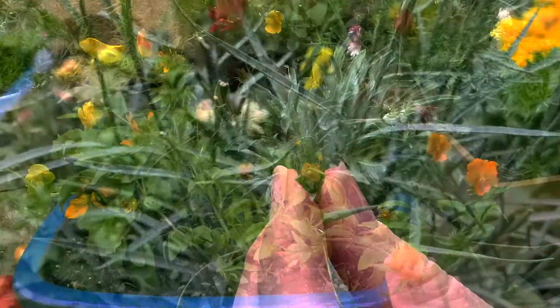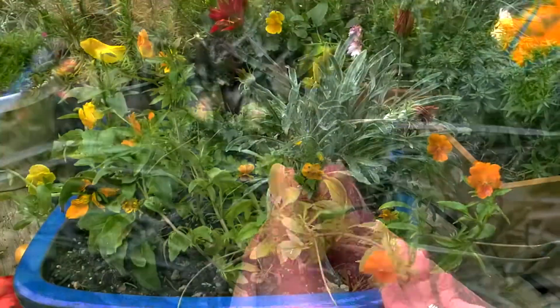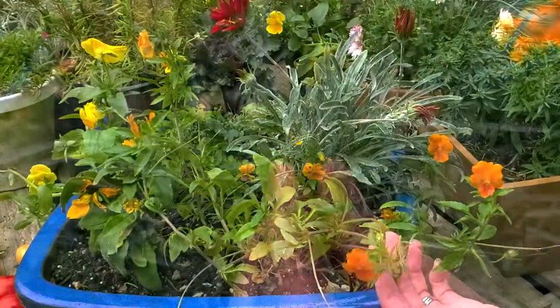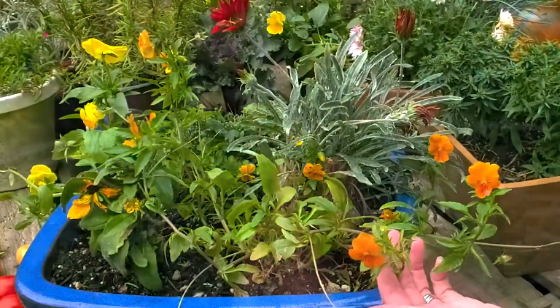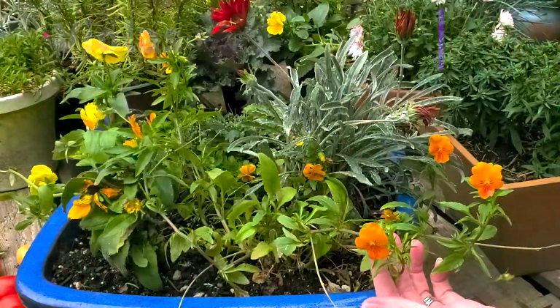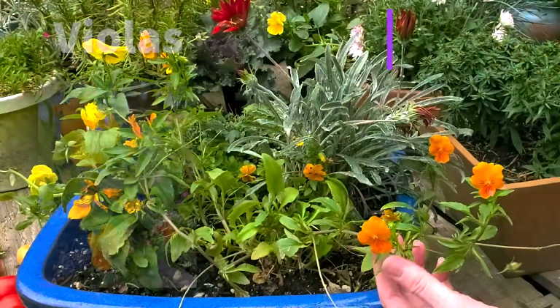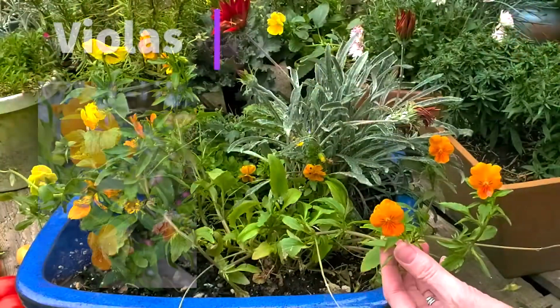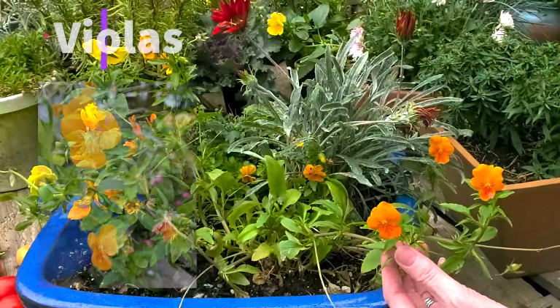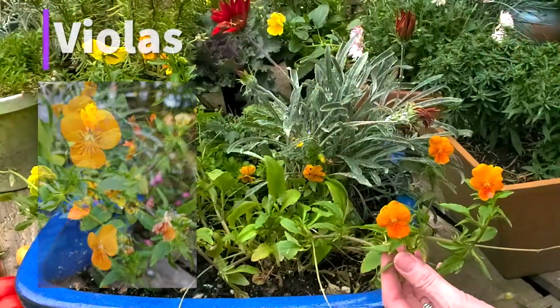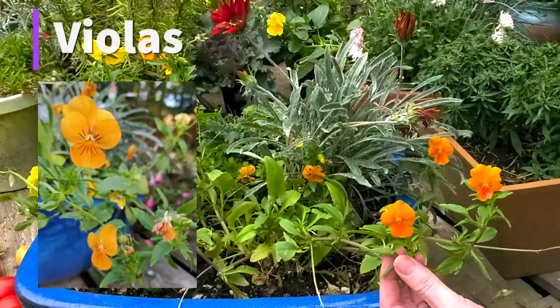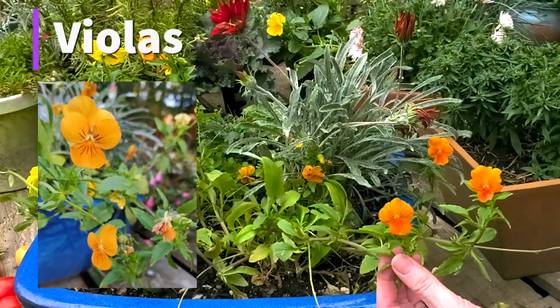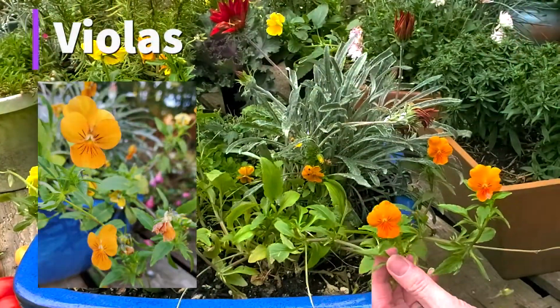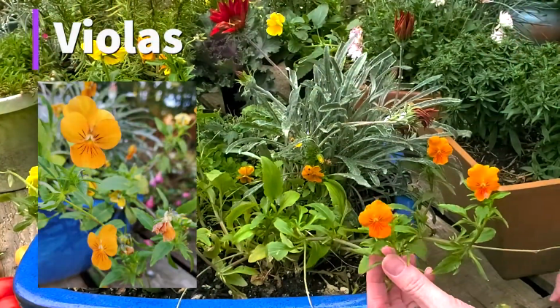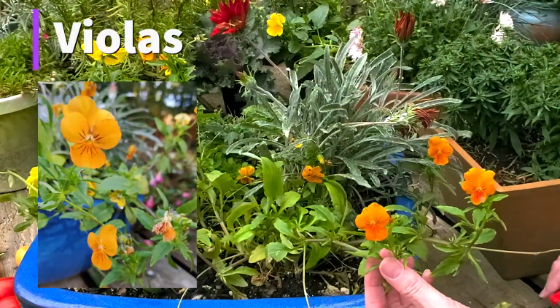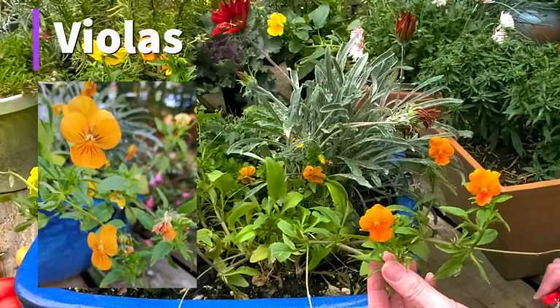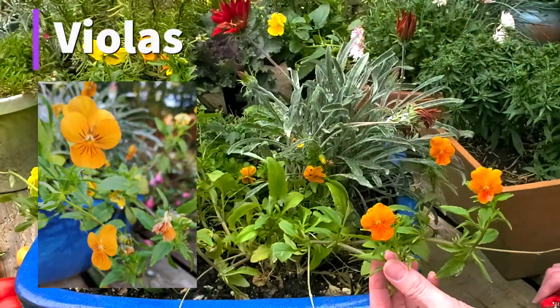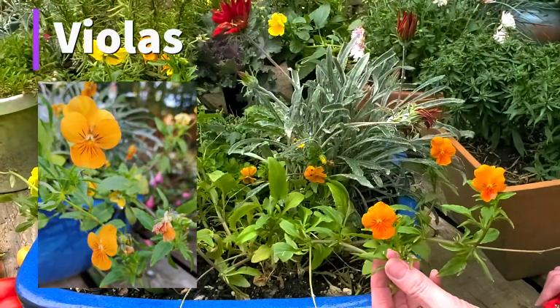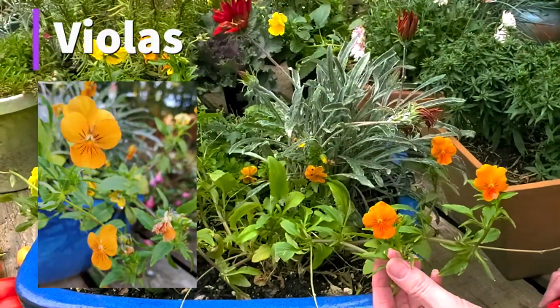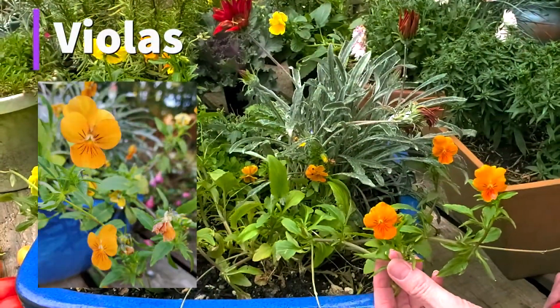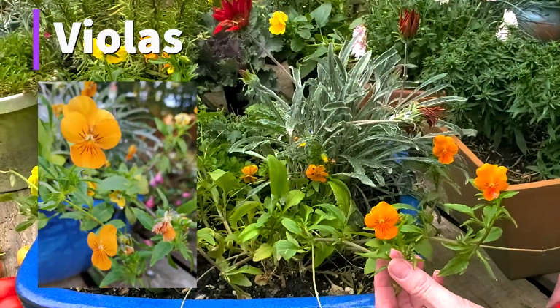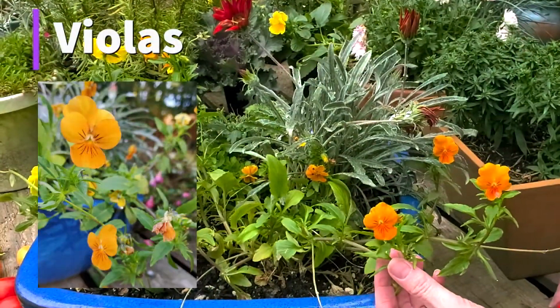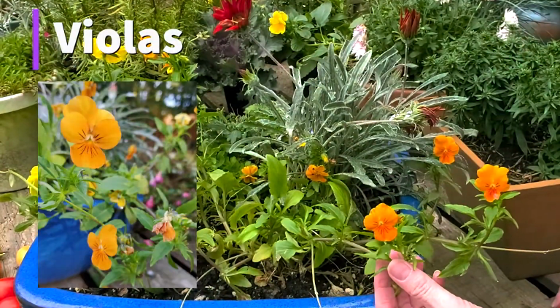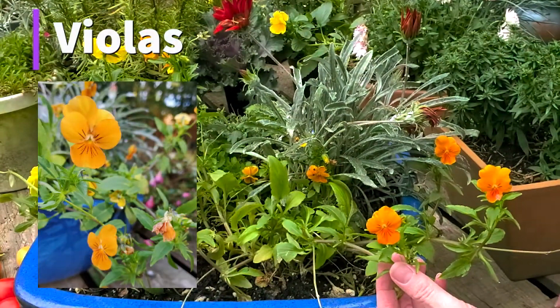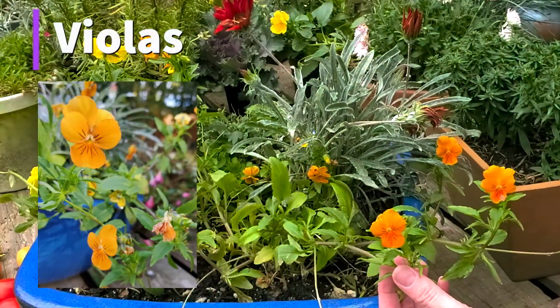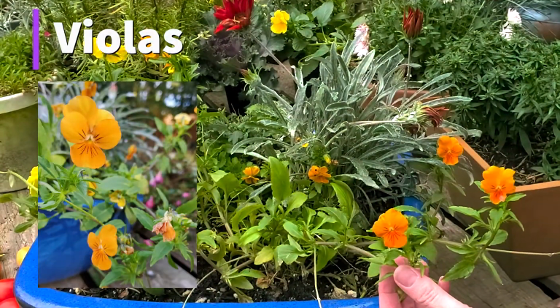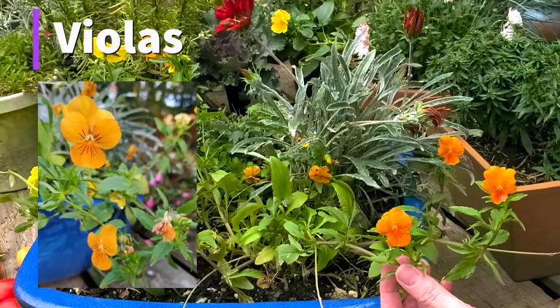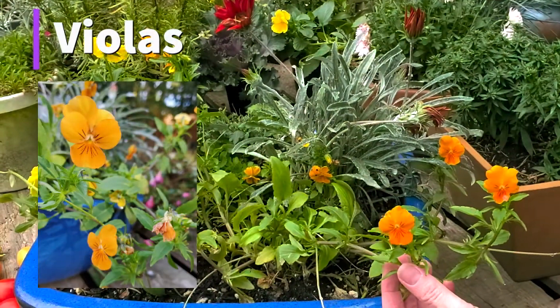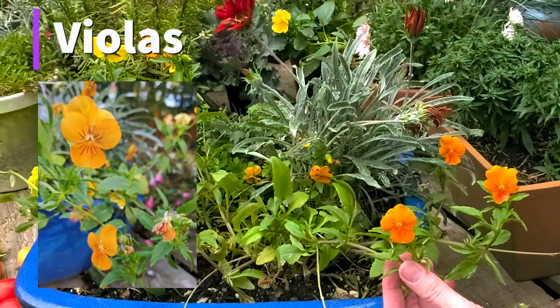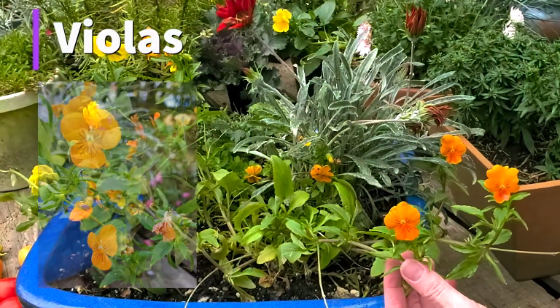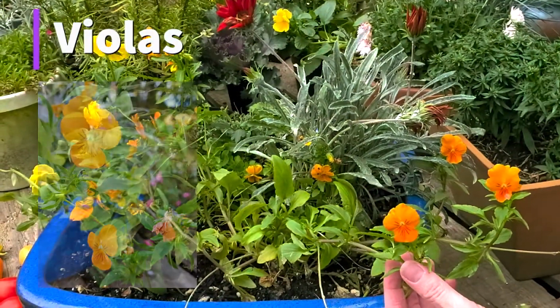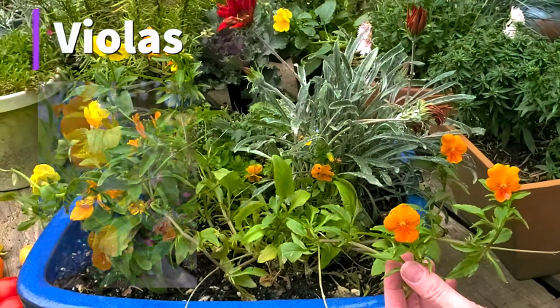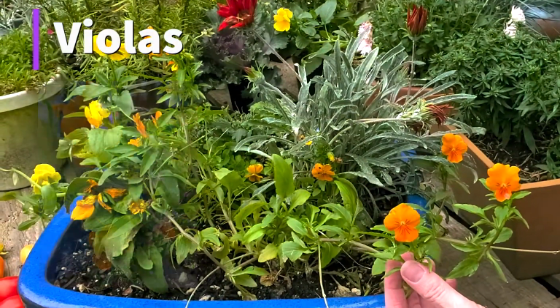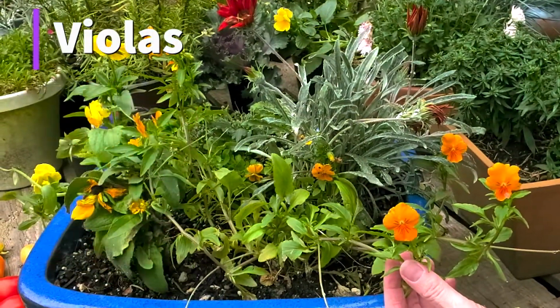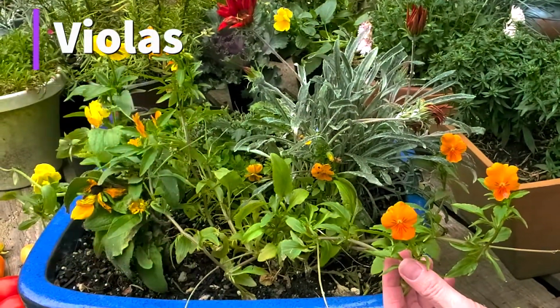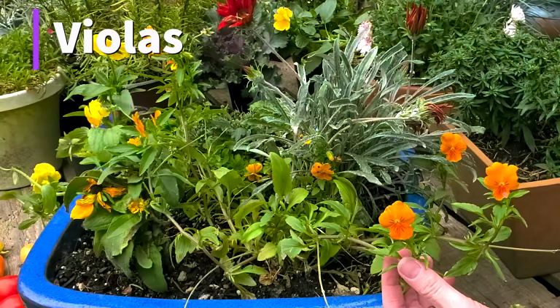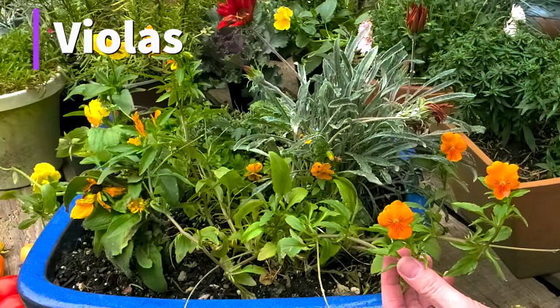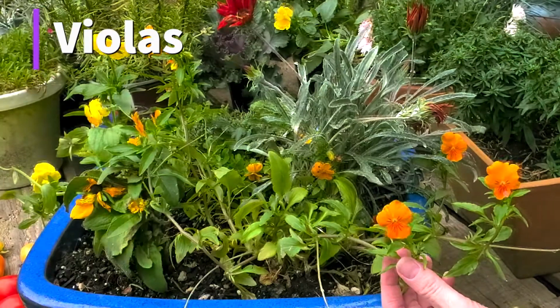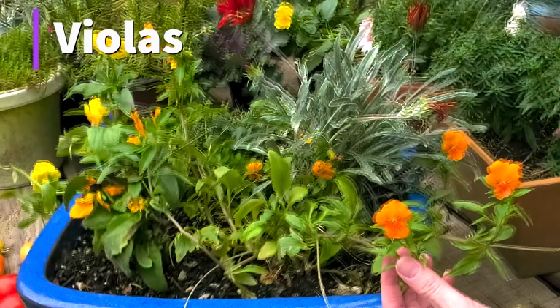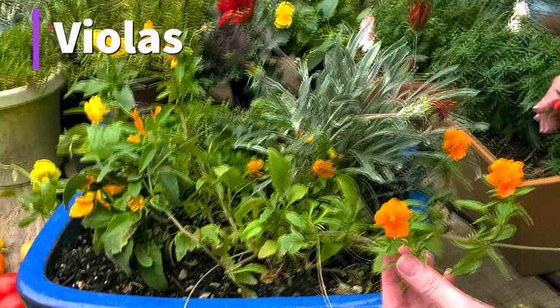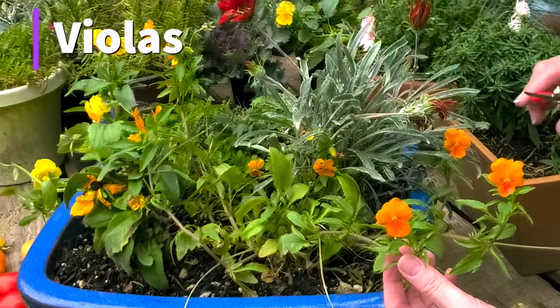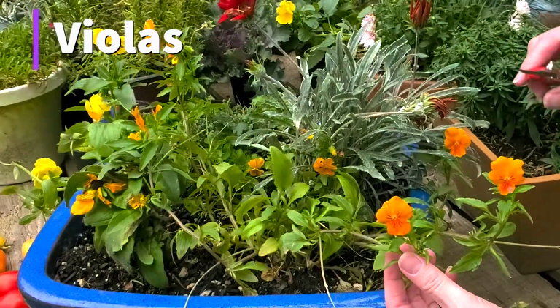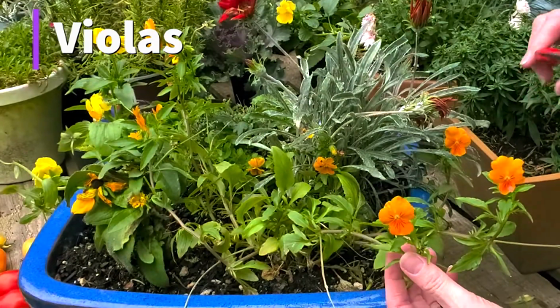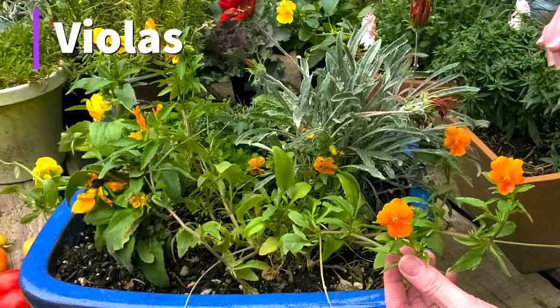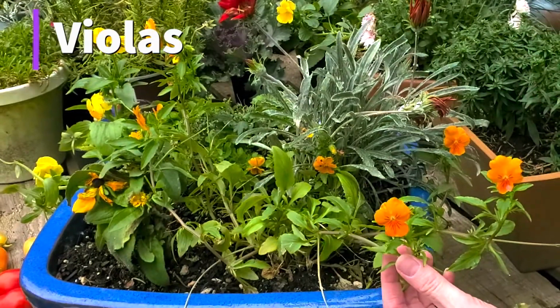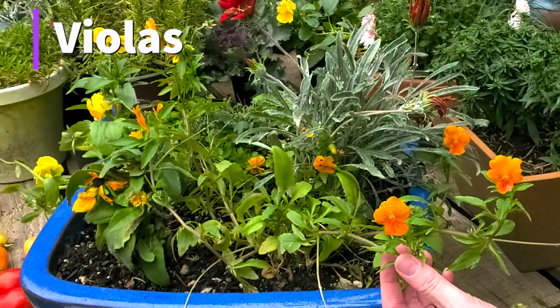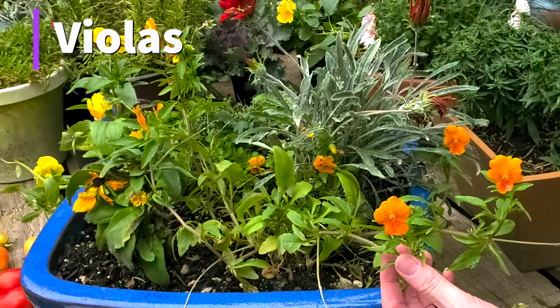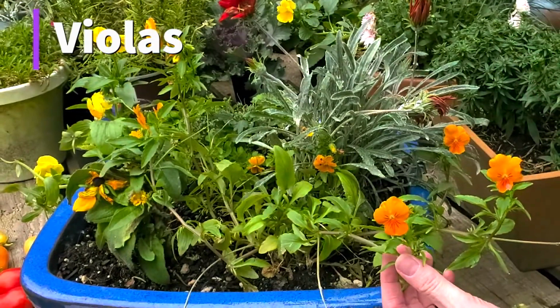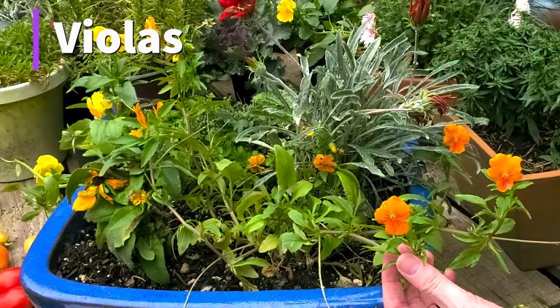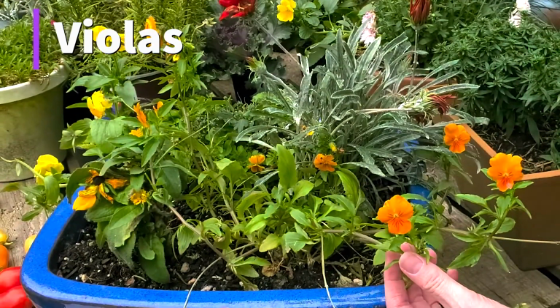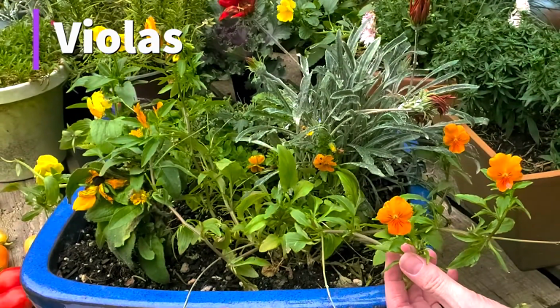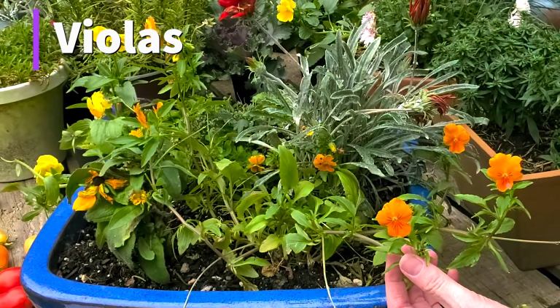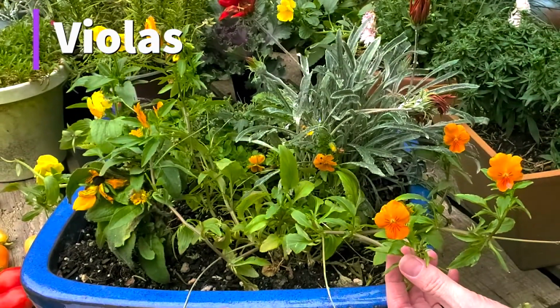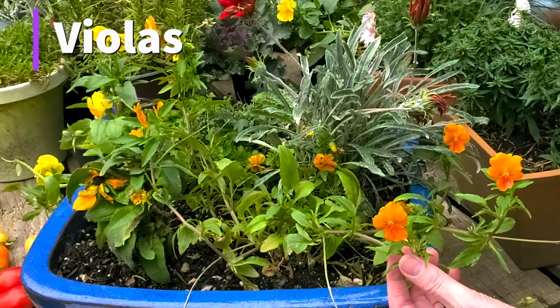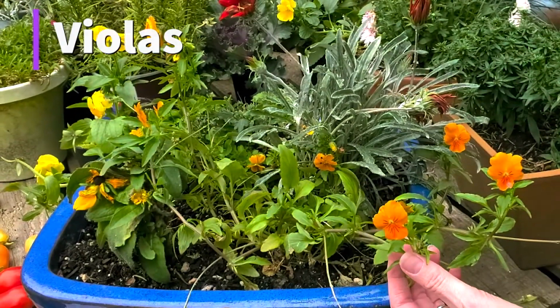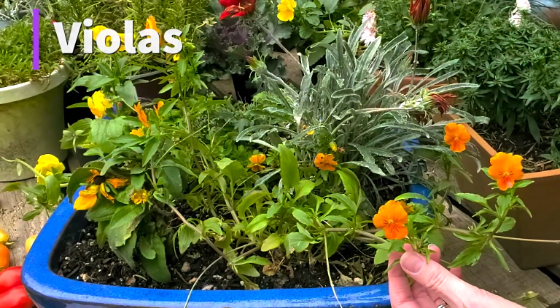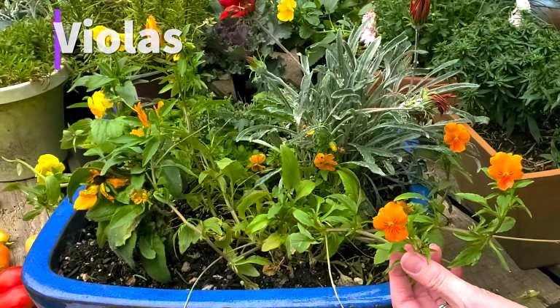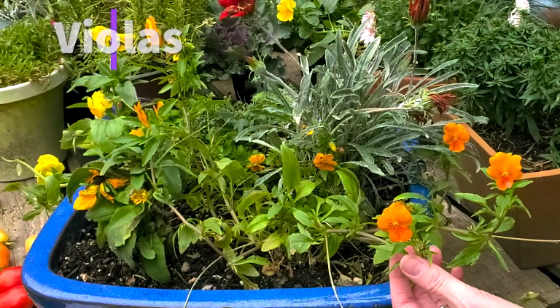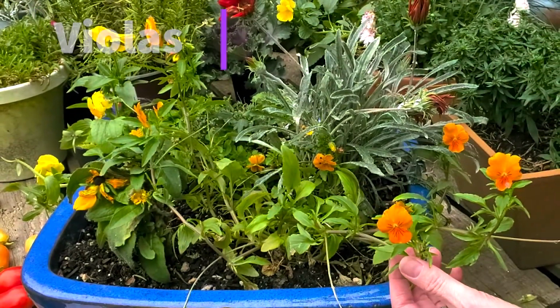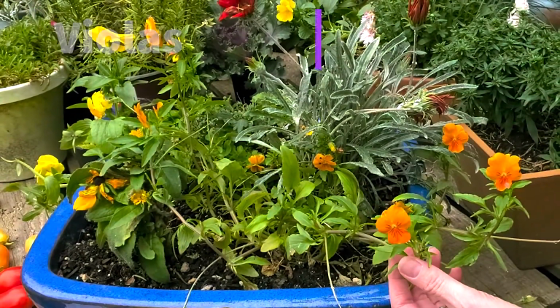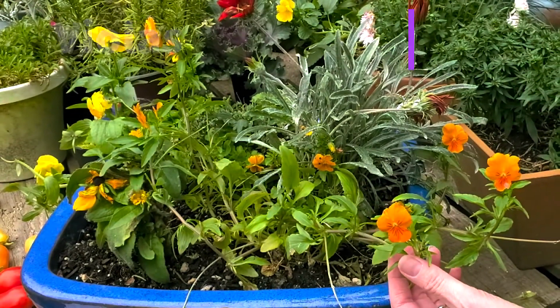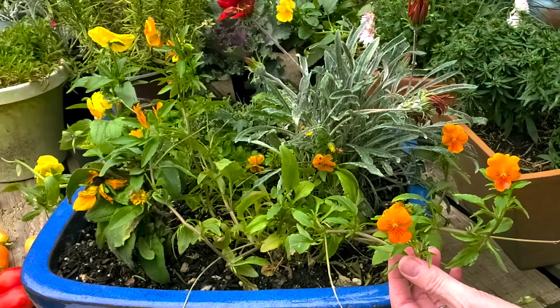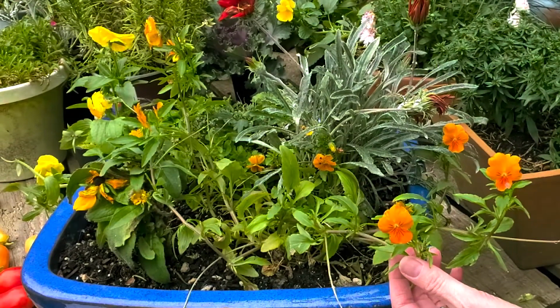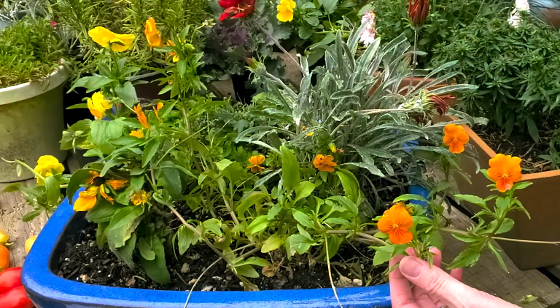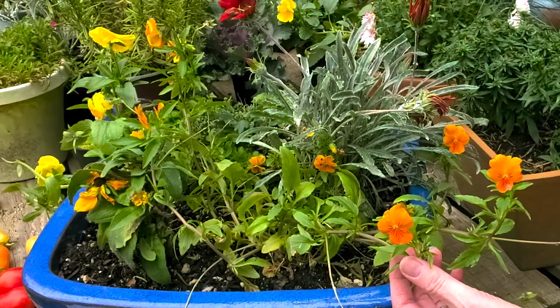Another plant you can deadhead now is violas. These beautiful little flowers — just carefully snip them off and help them prolong their blooming.